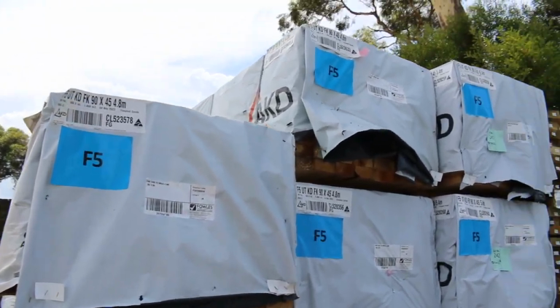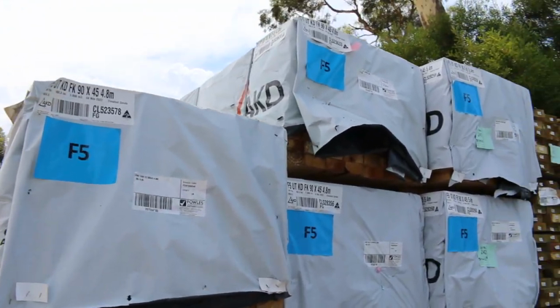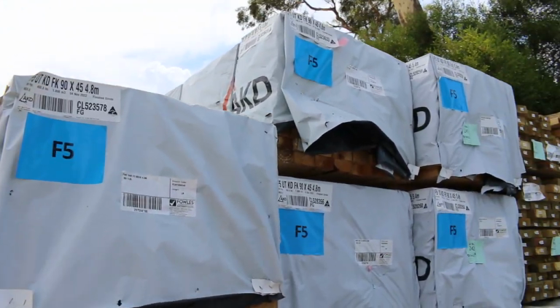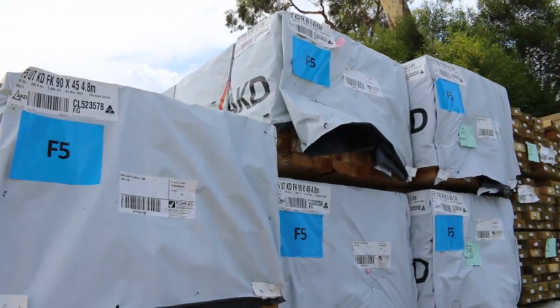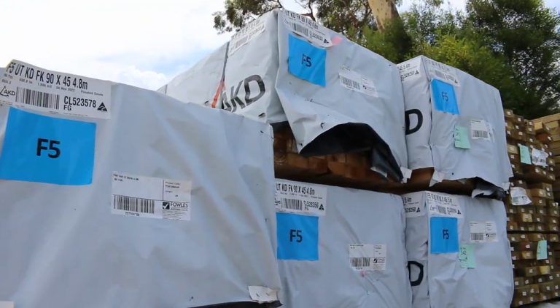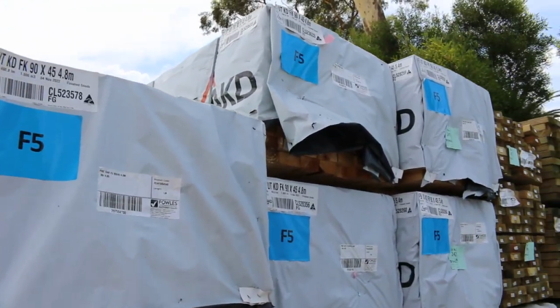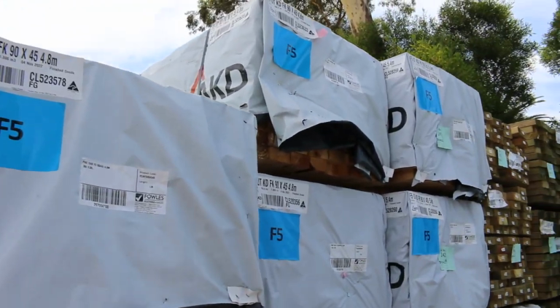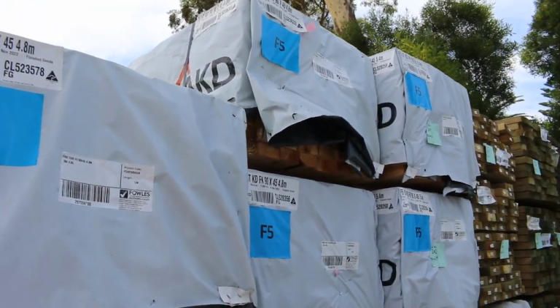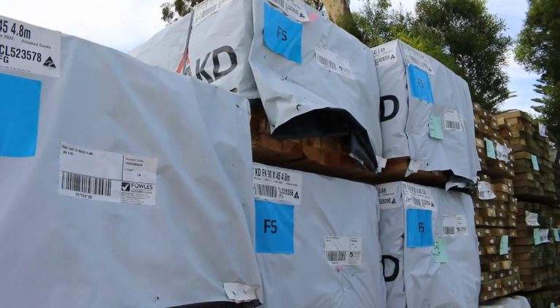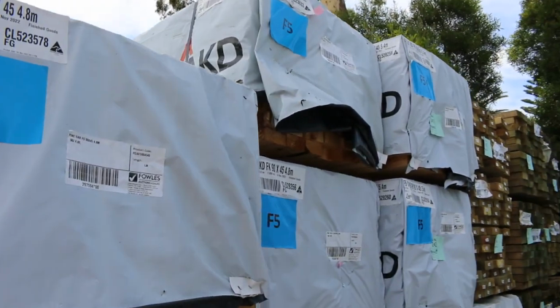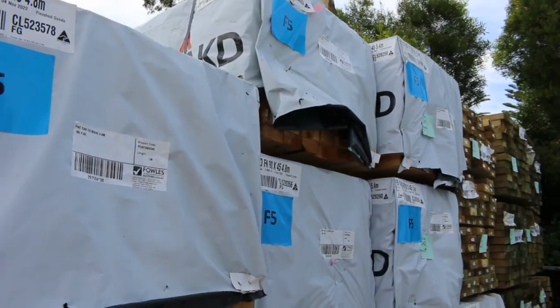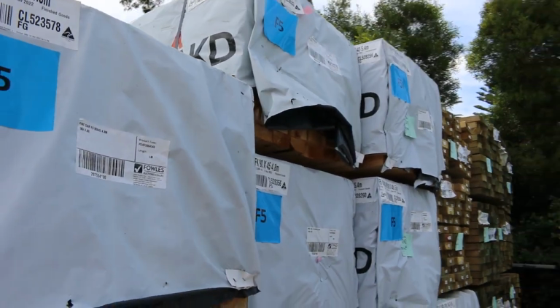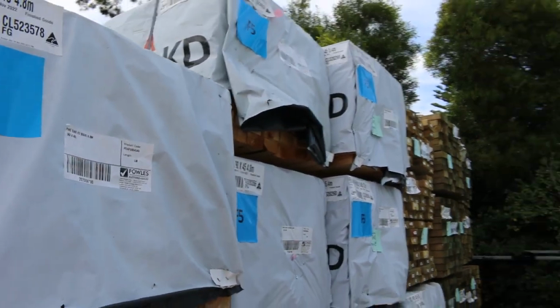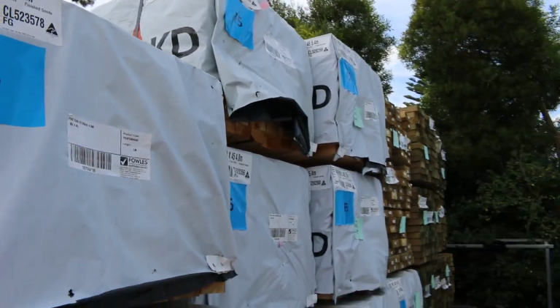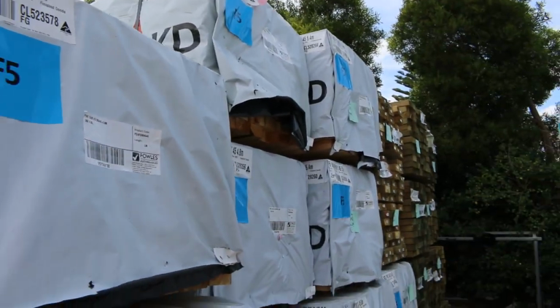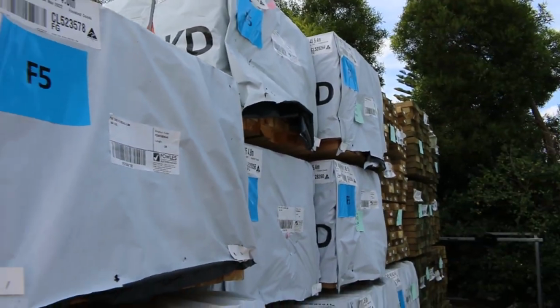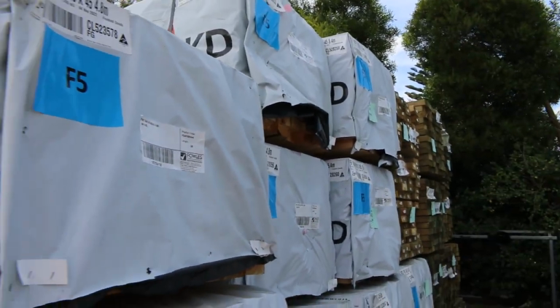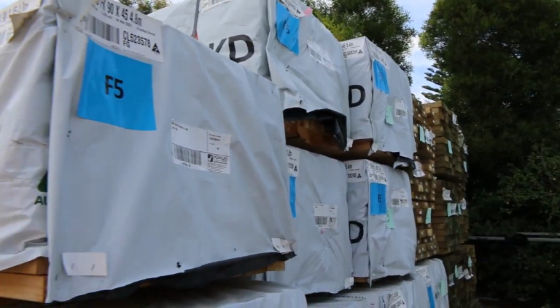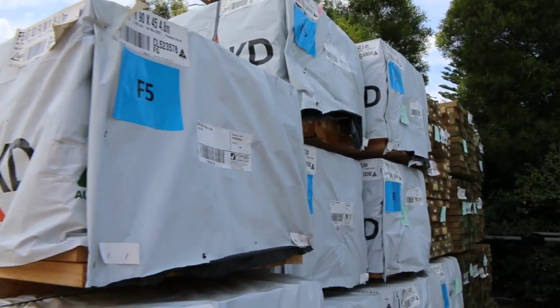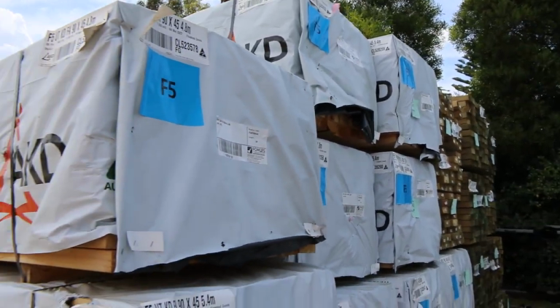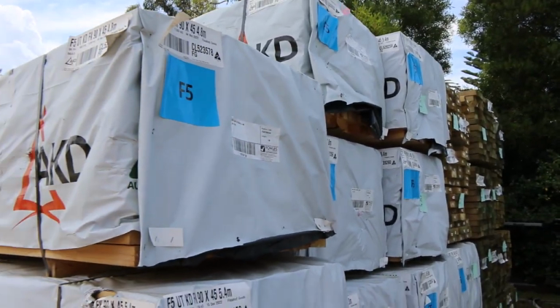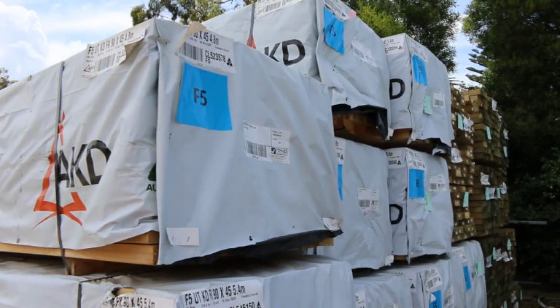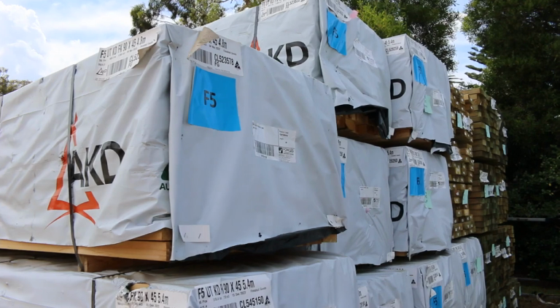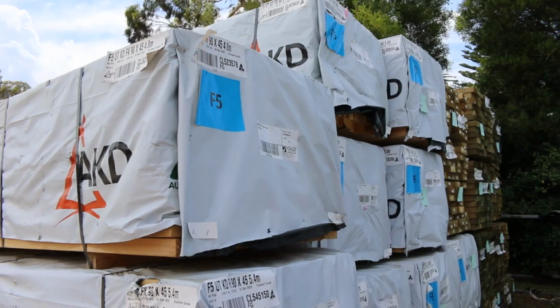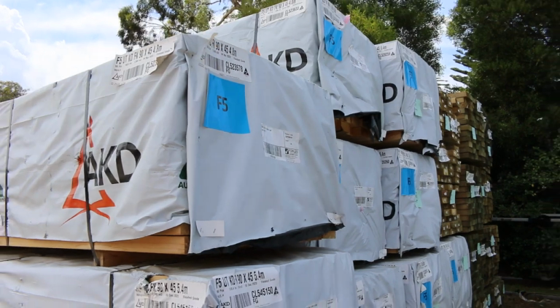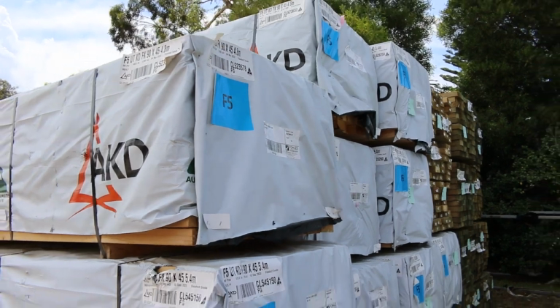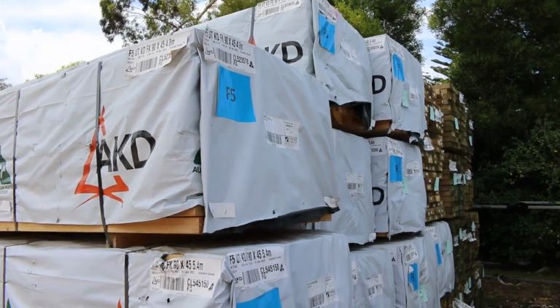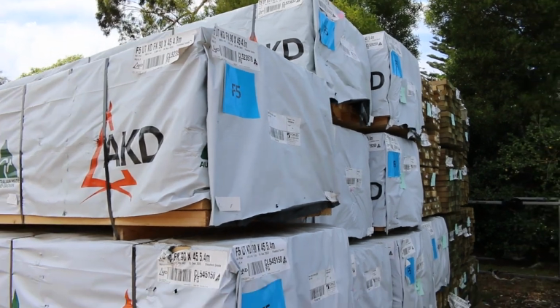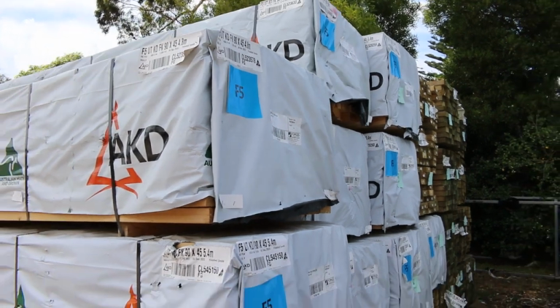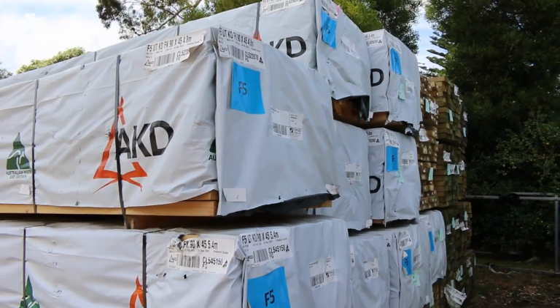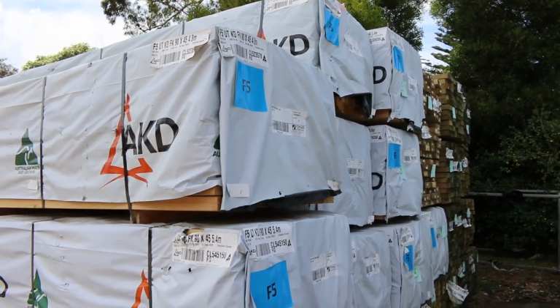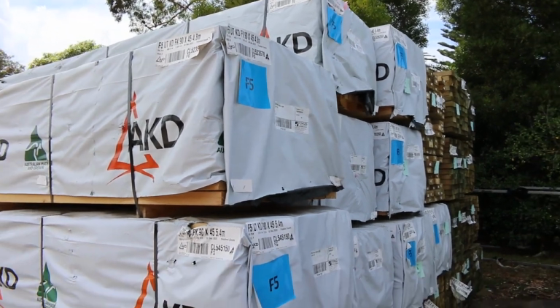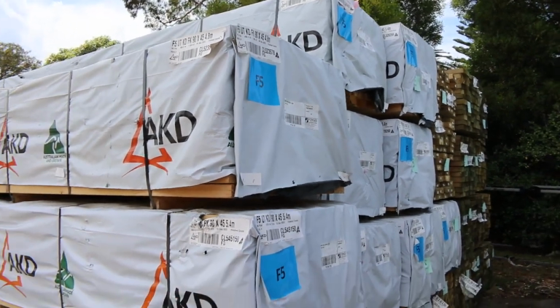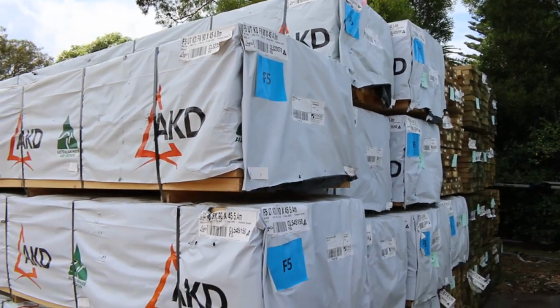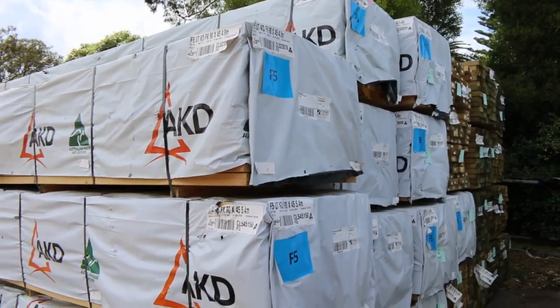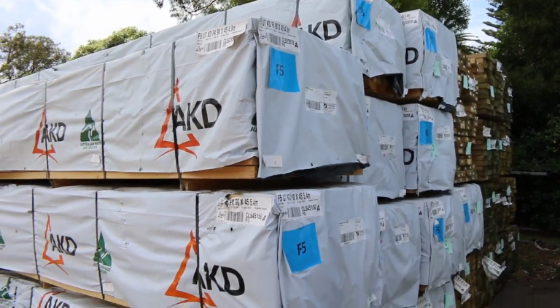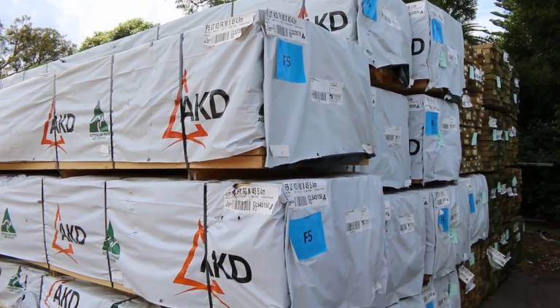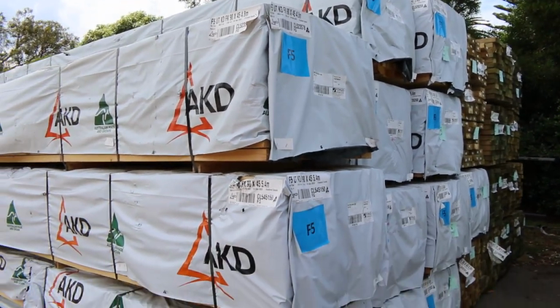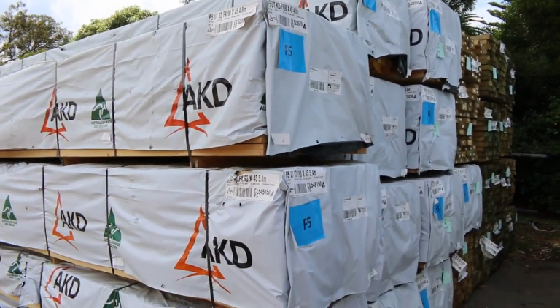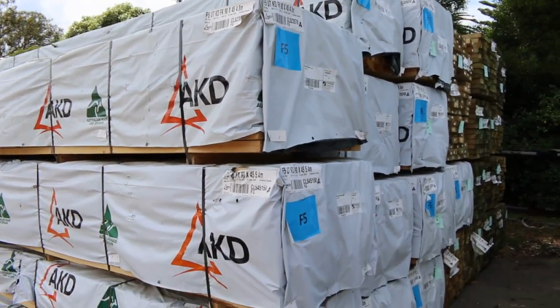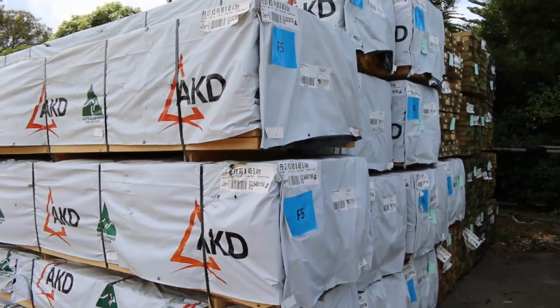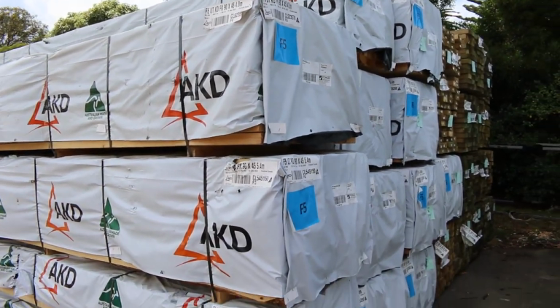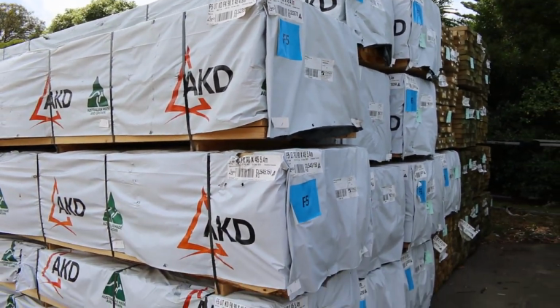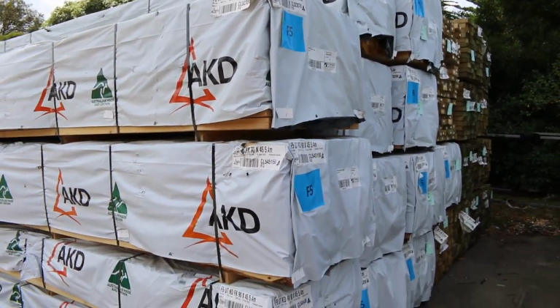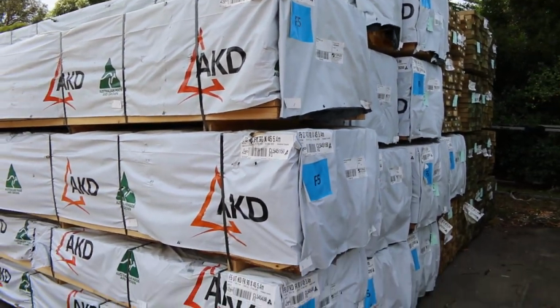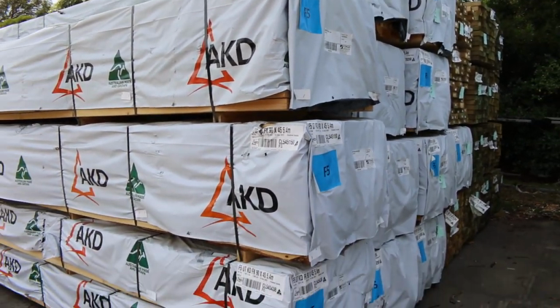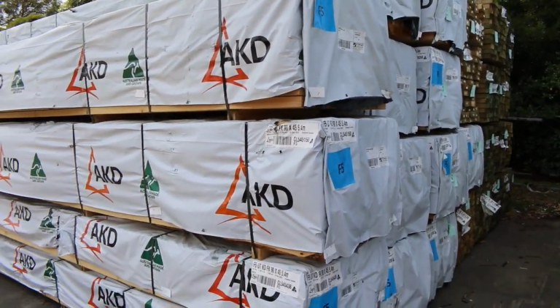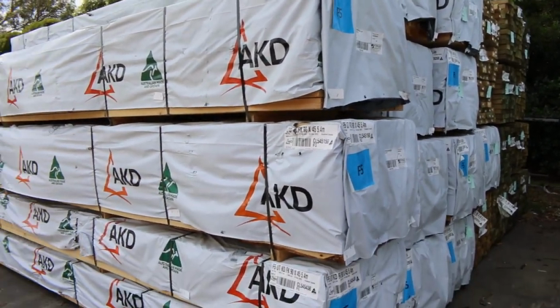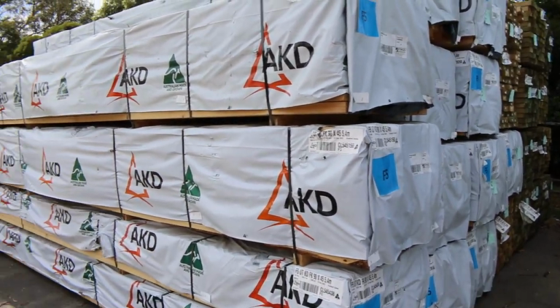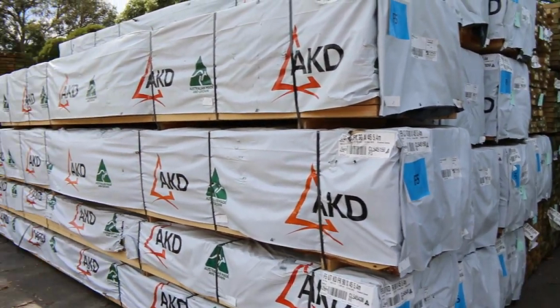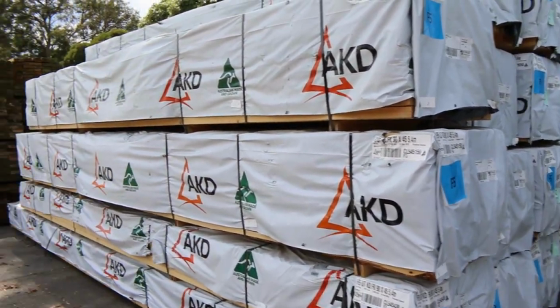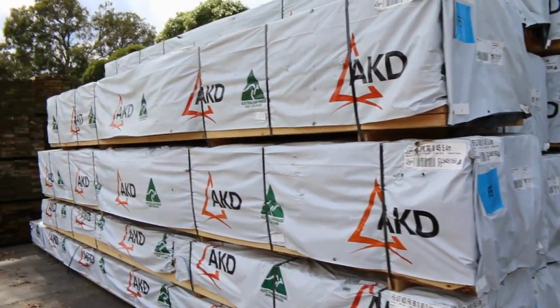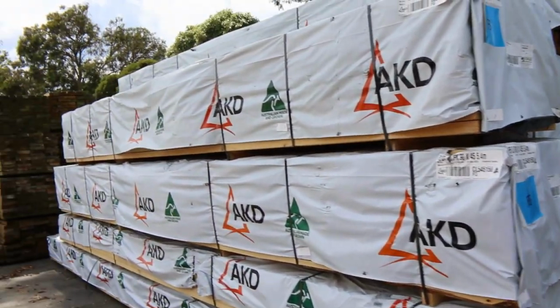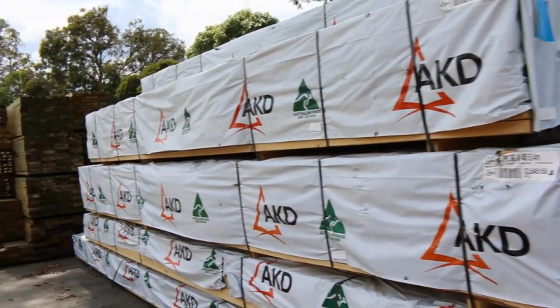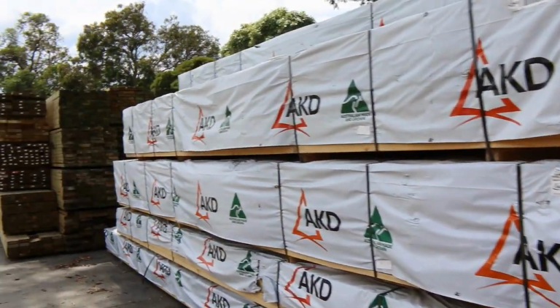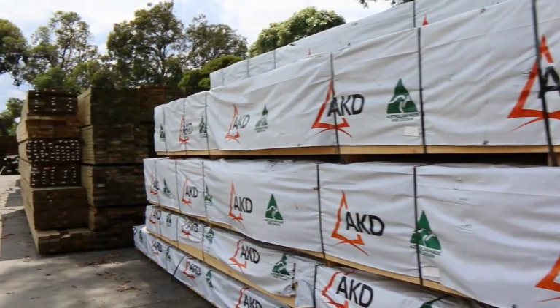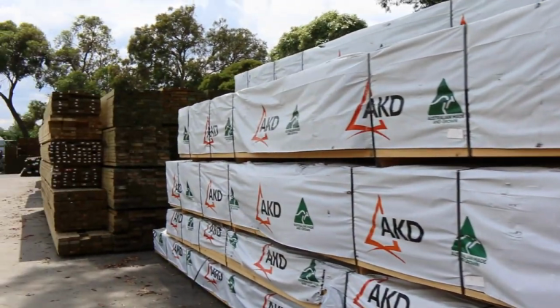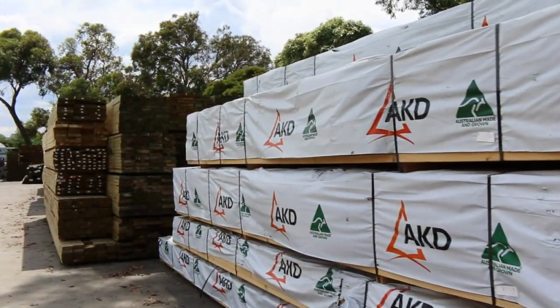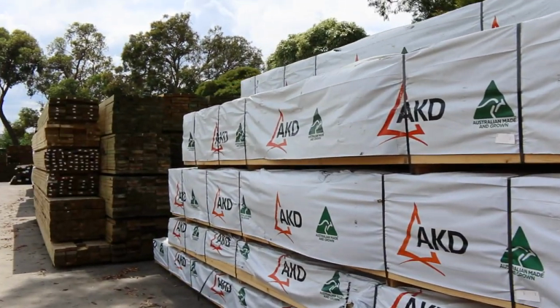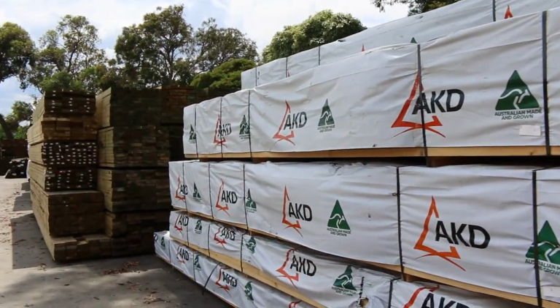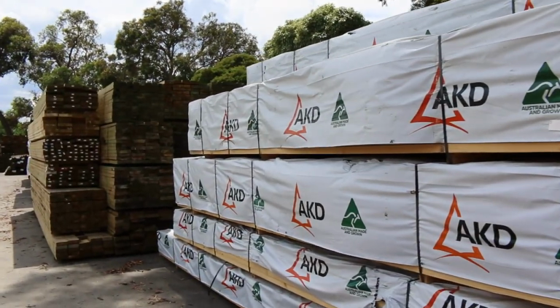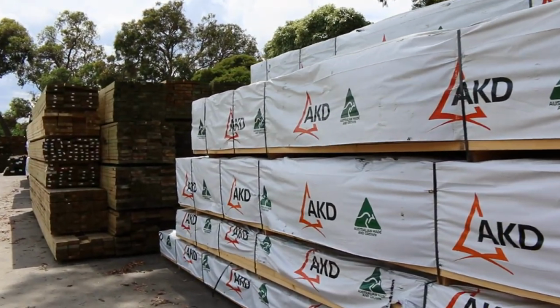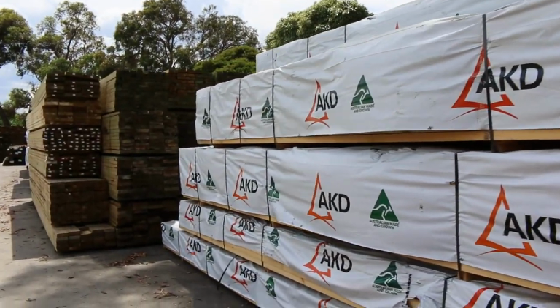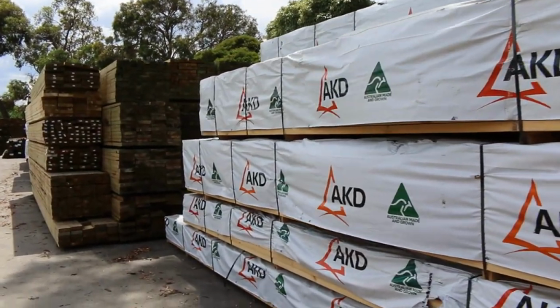Starting all the way down the back of the yard here. We have got heaps of F5 pine, 90 by 45 in a variety of different lengths up to six metres long.